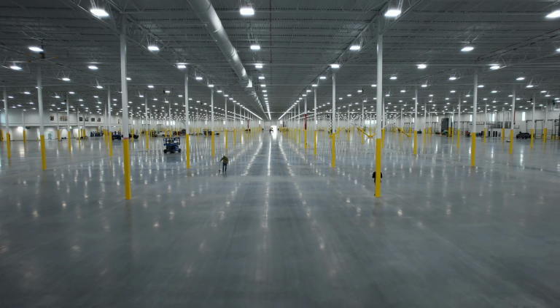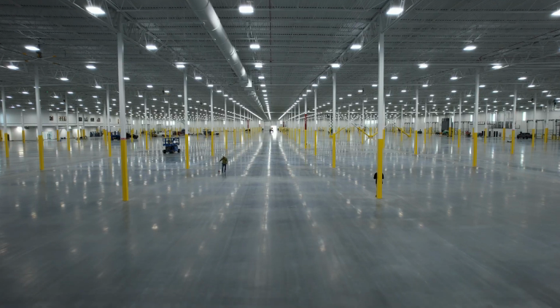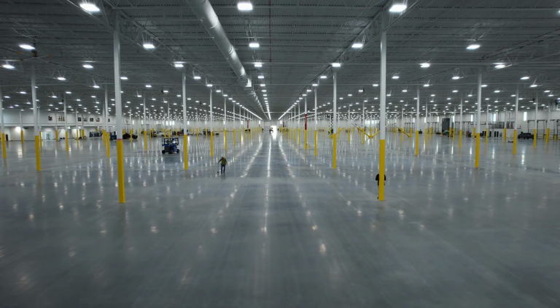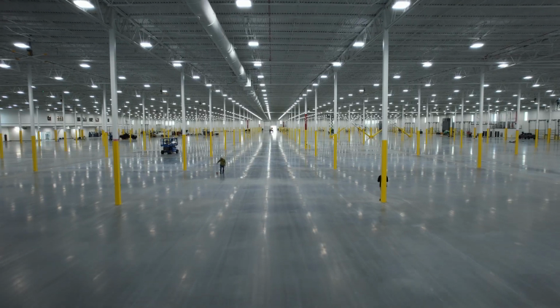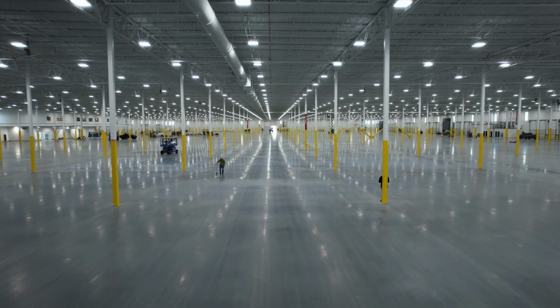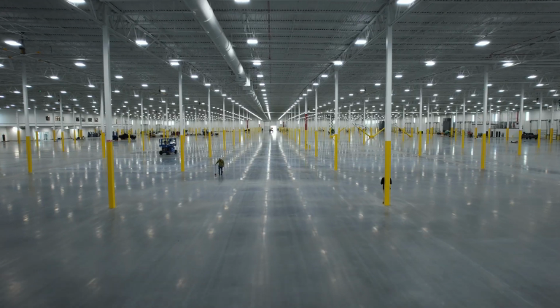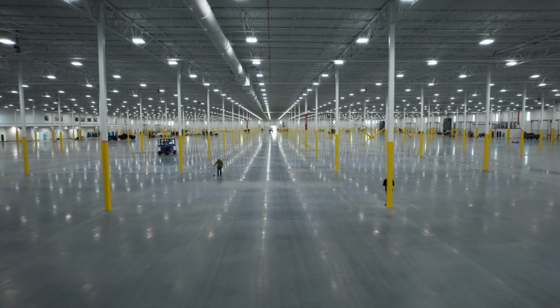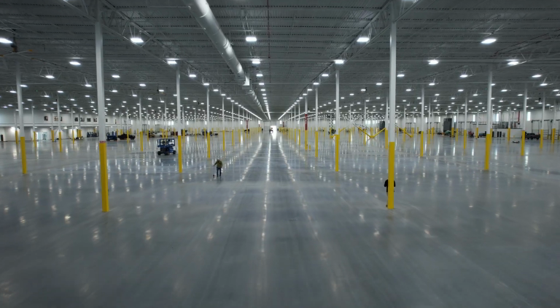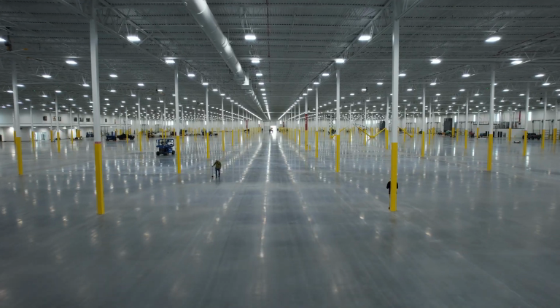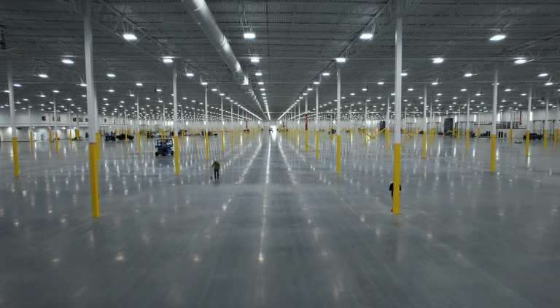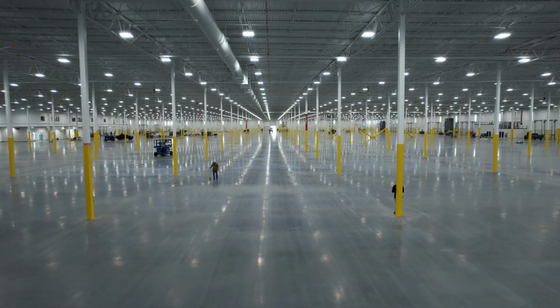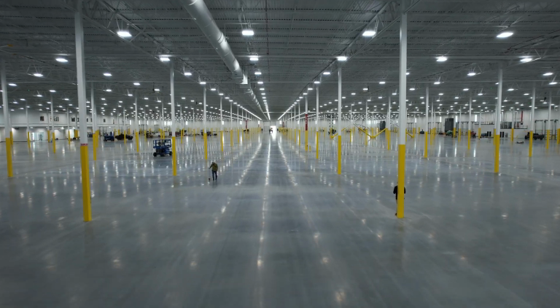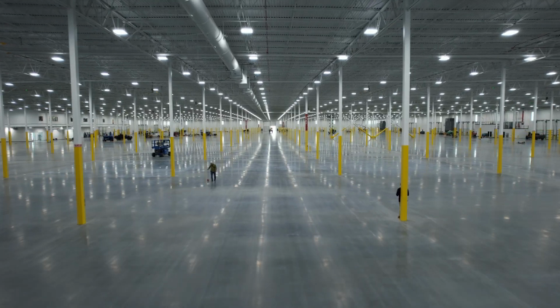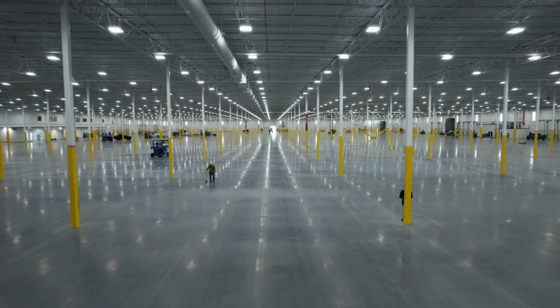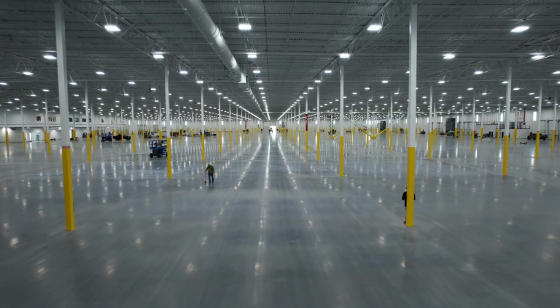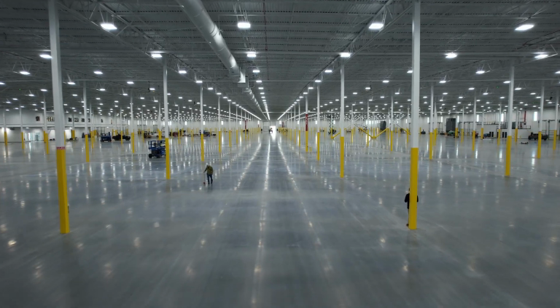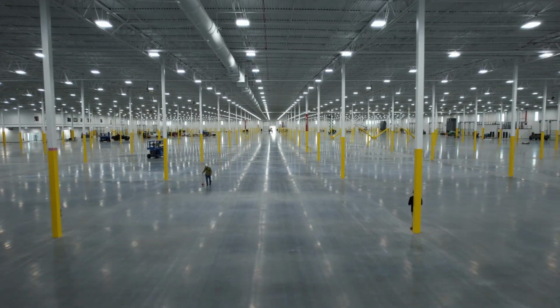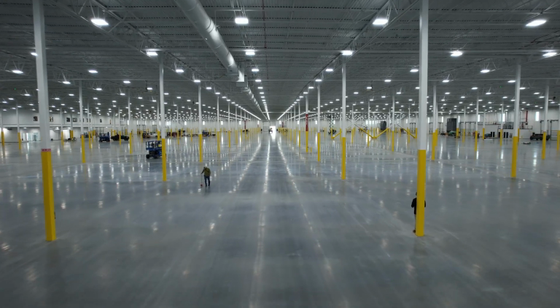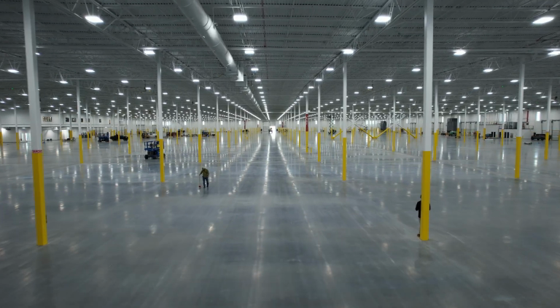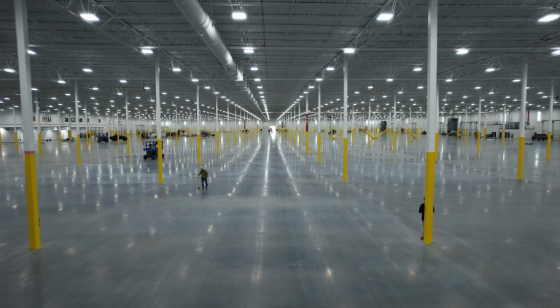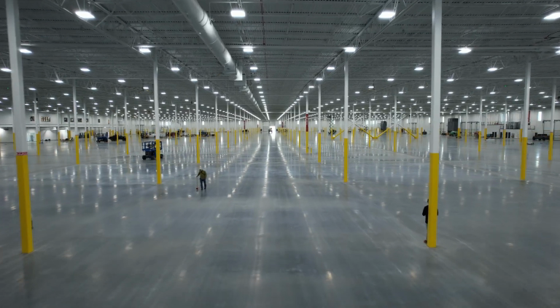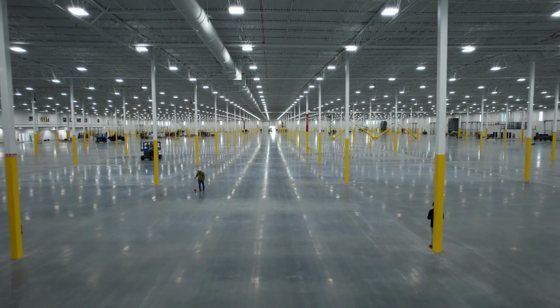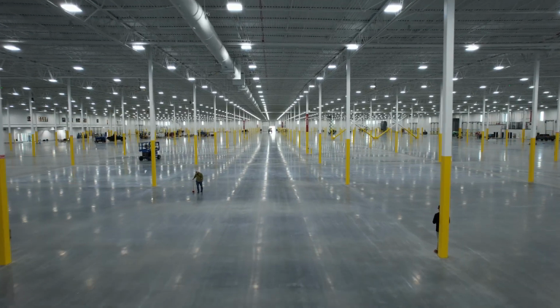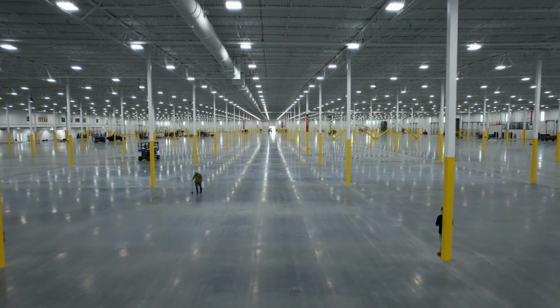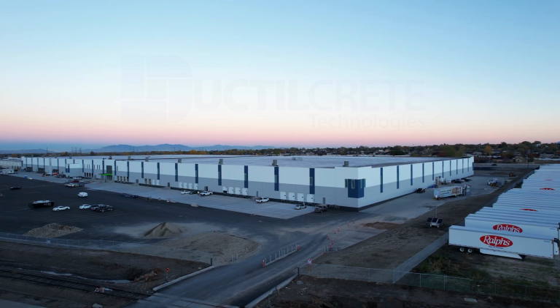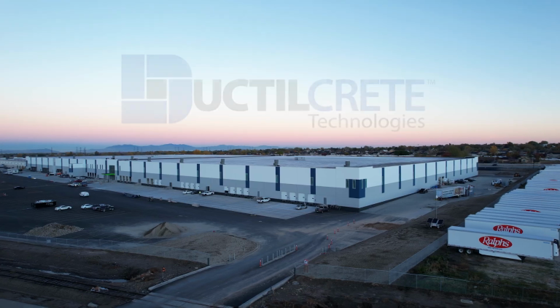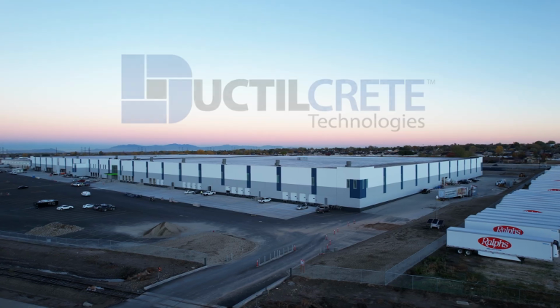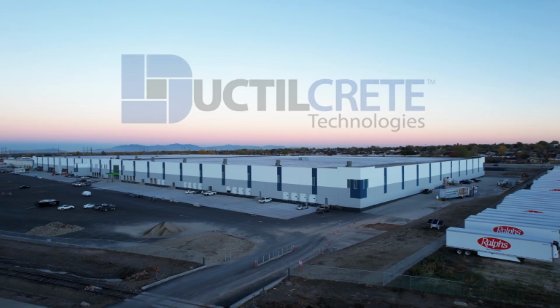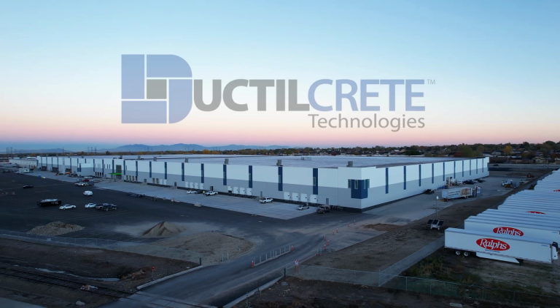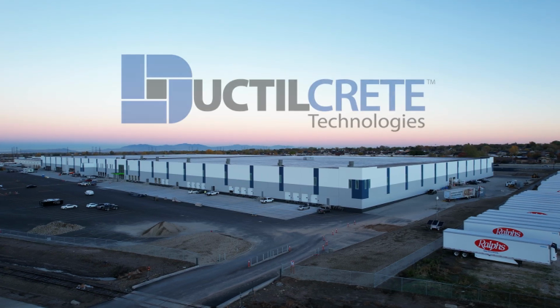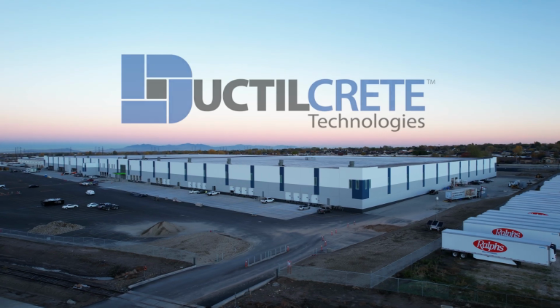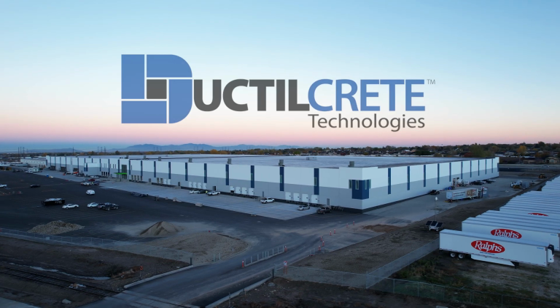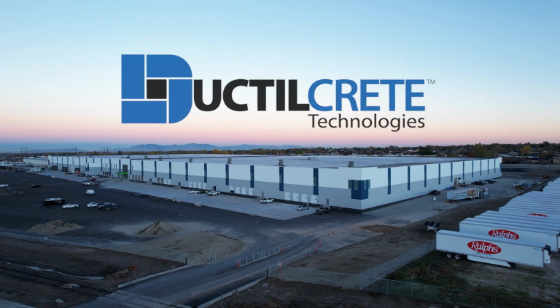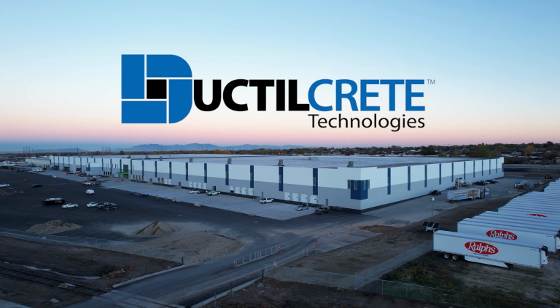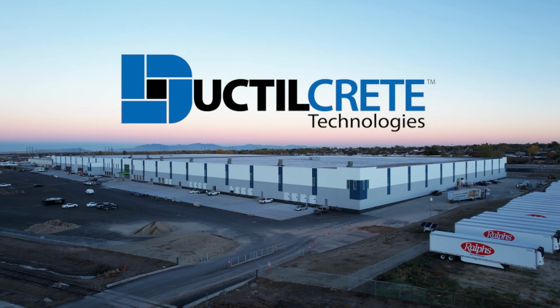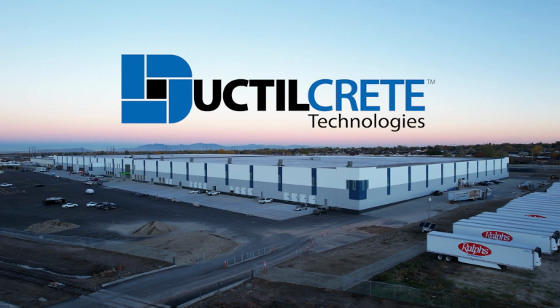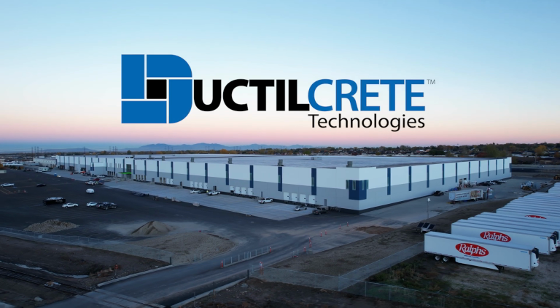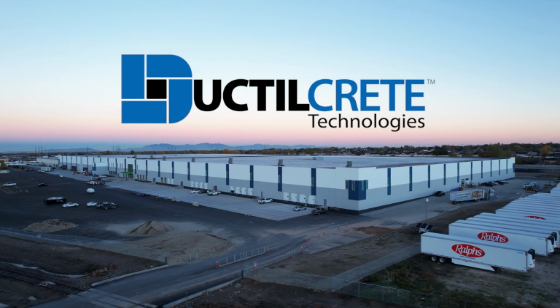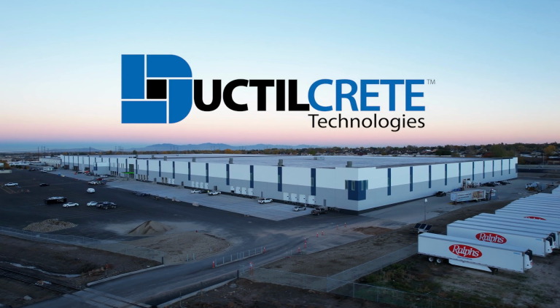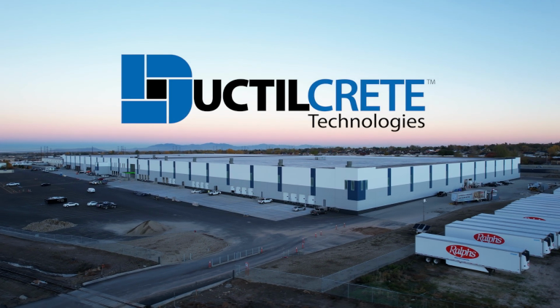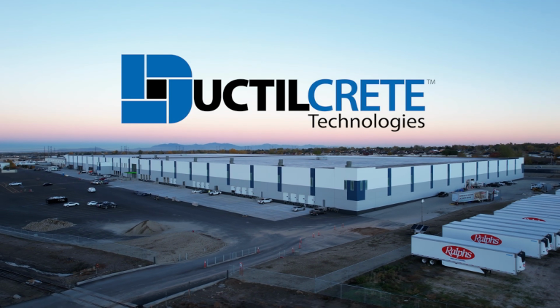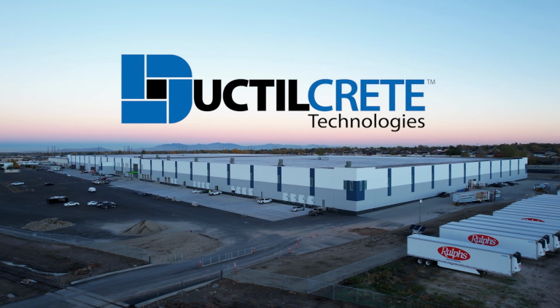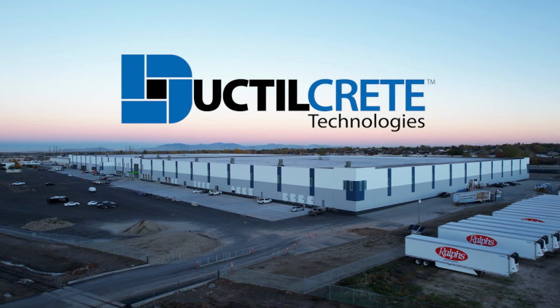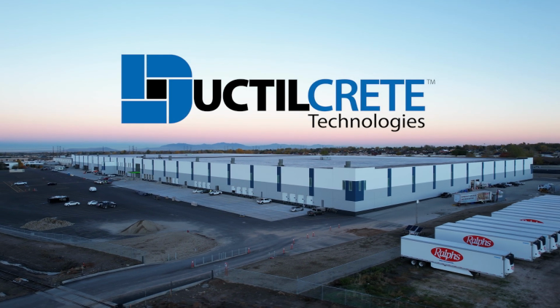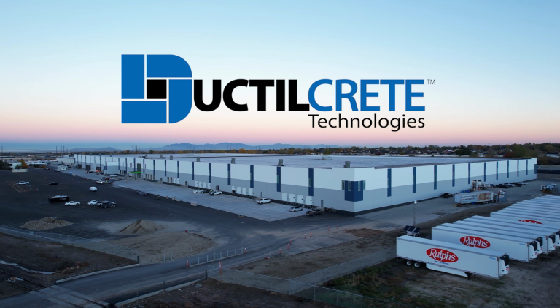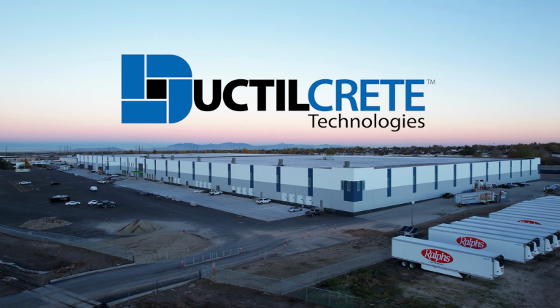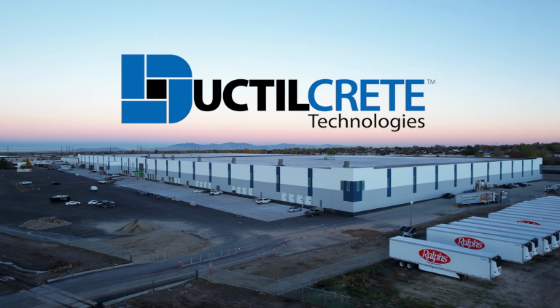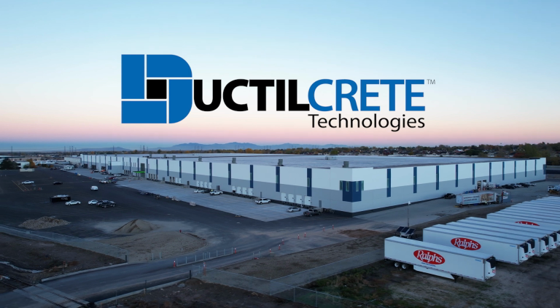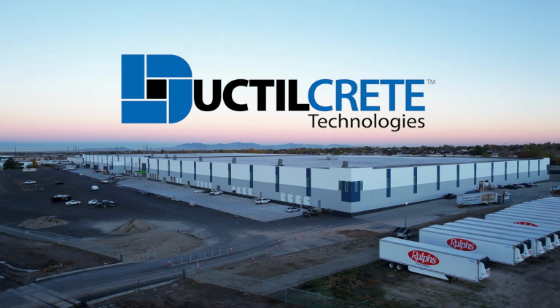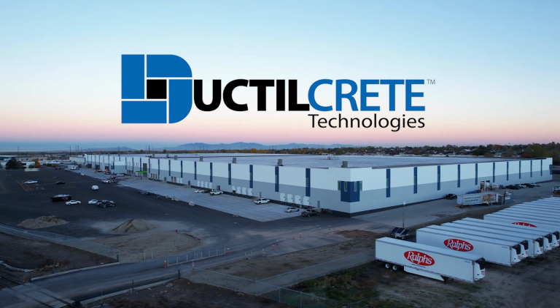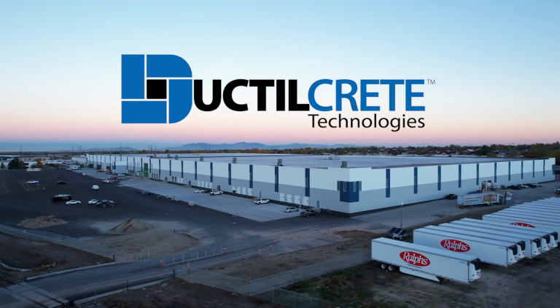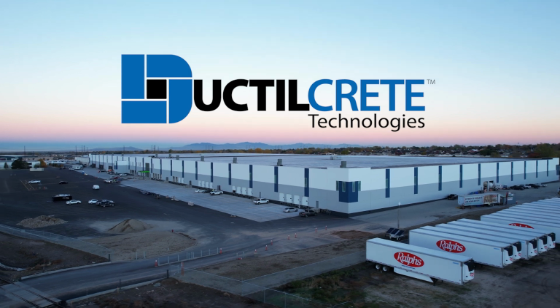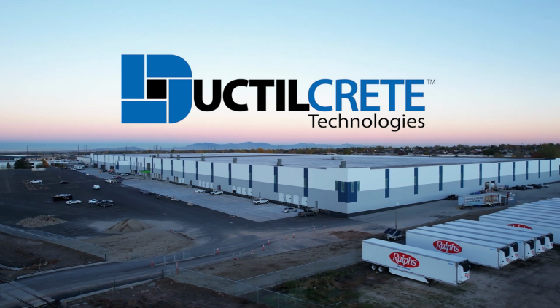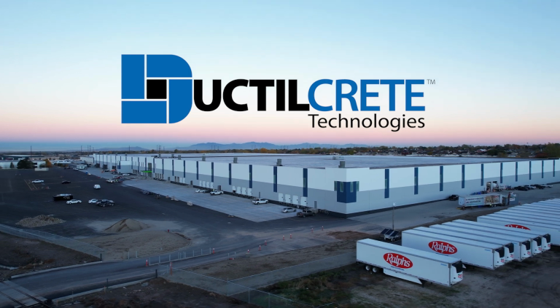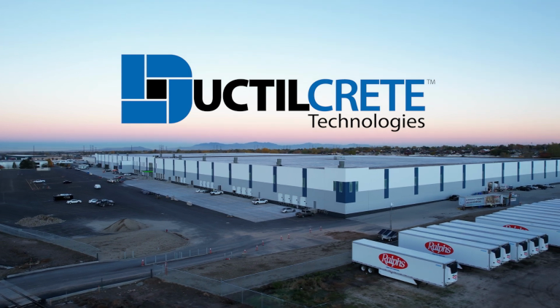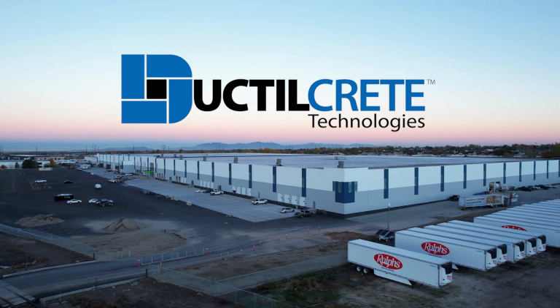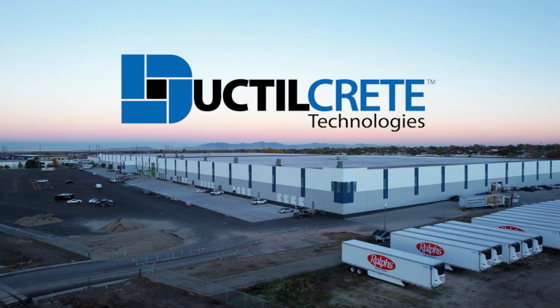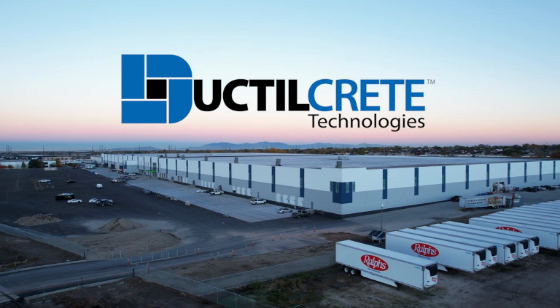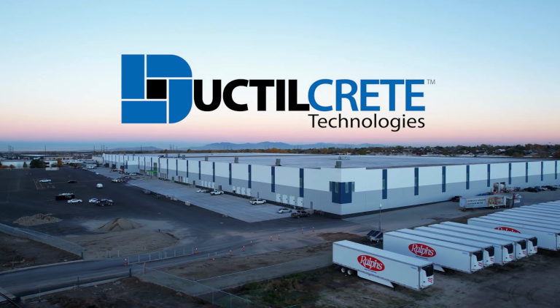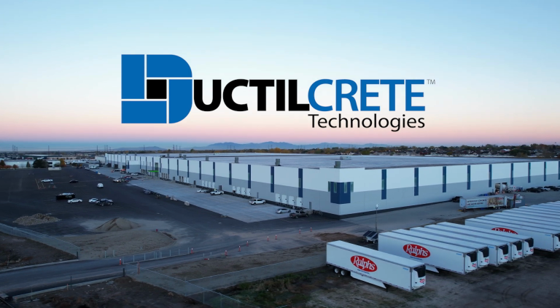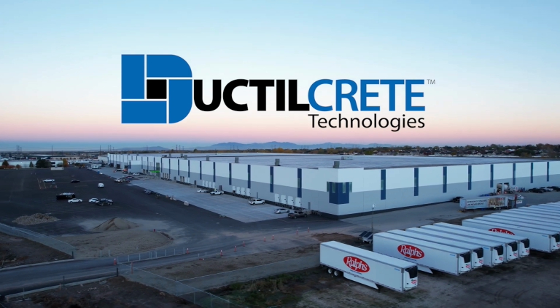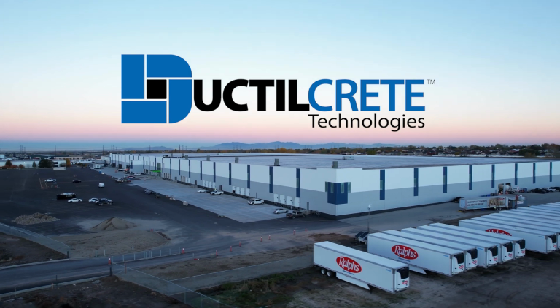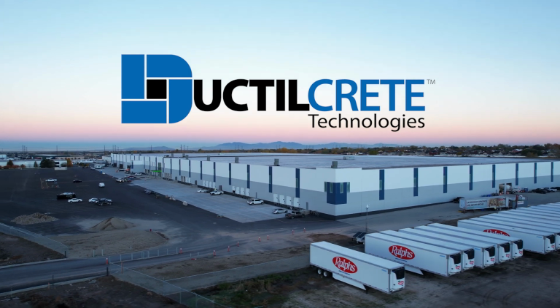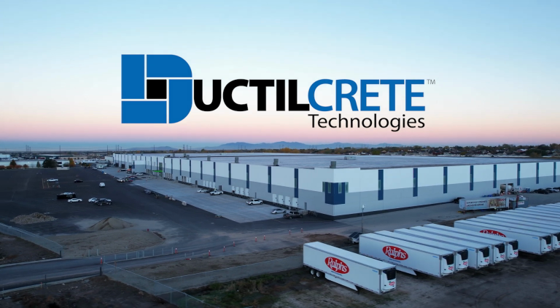Visit ductilecrete.com to learn more about how Ductile Crete can provide the optimal concrete slab solution for you.